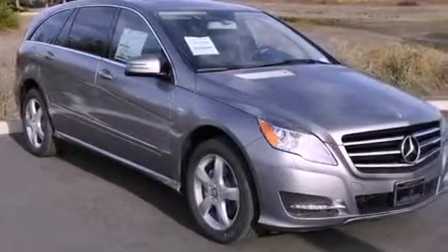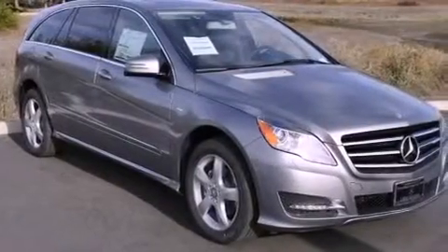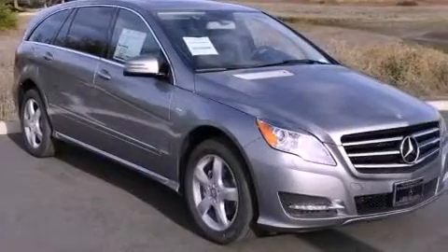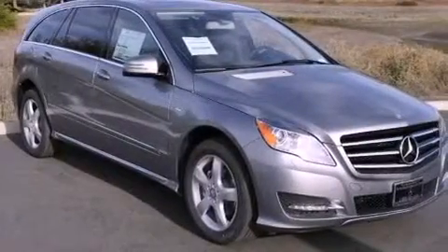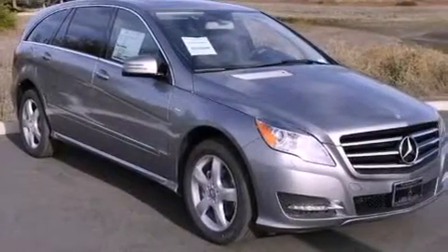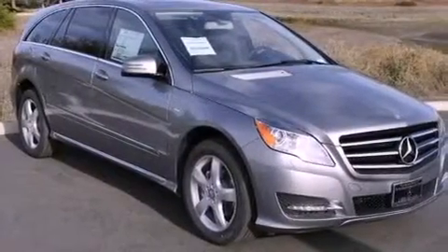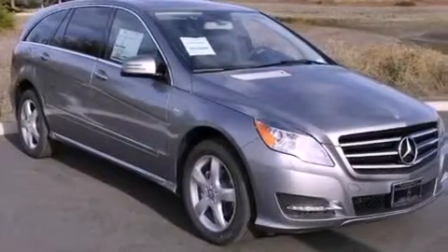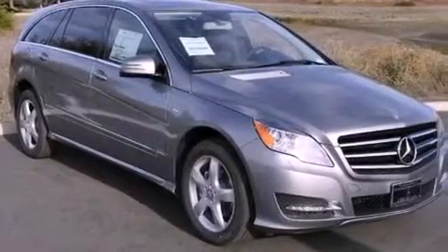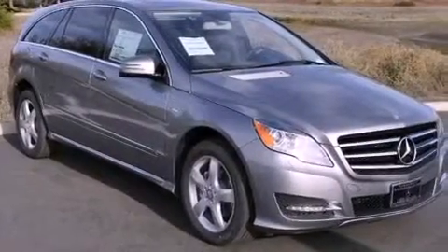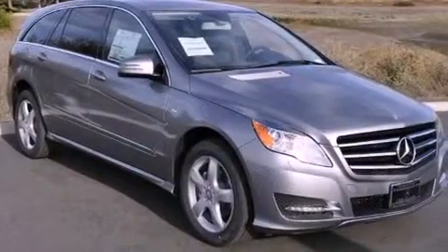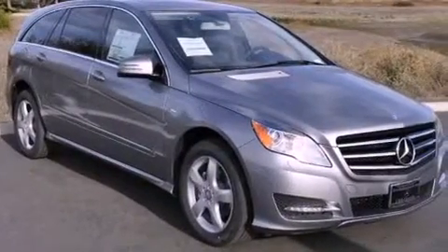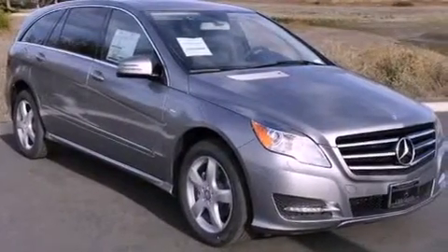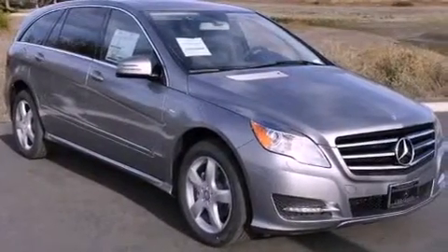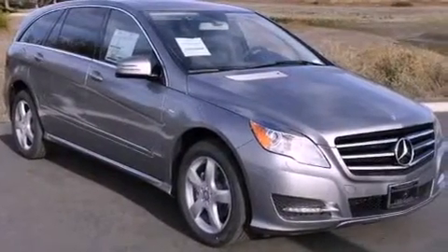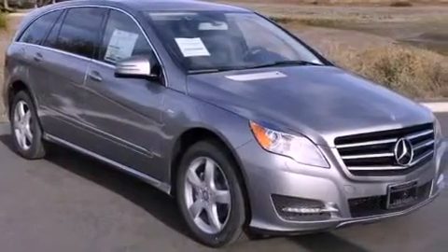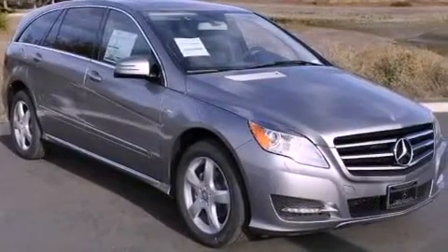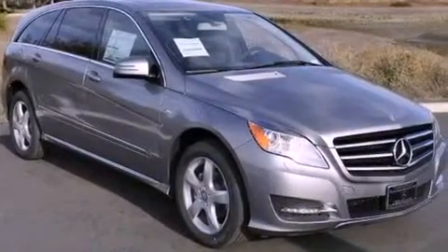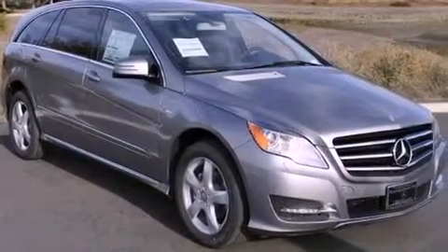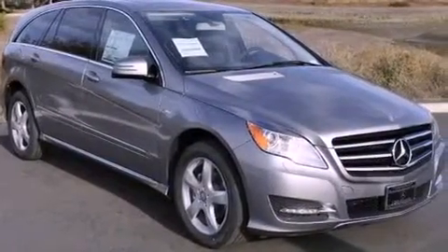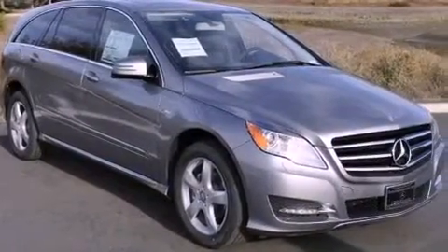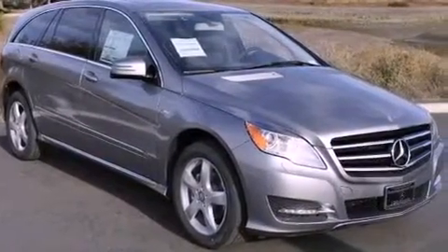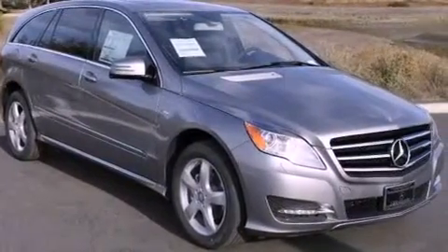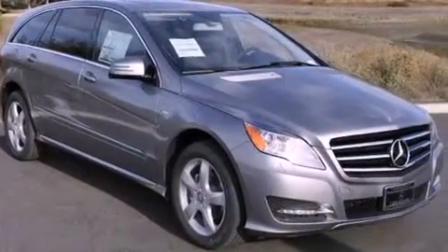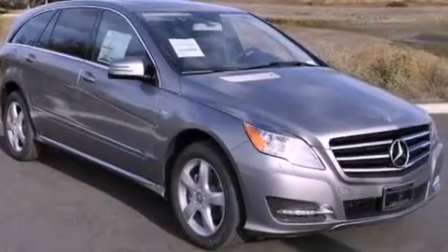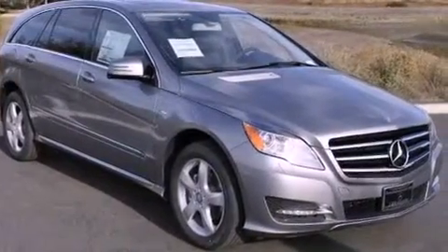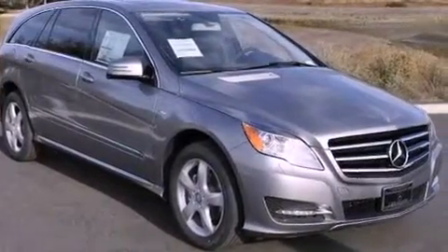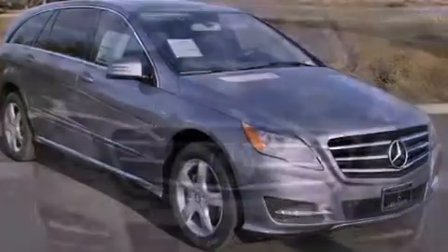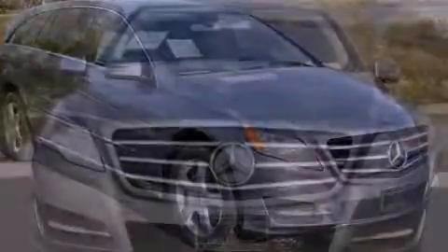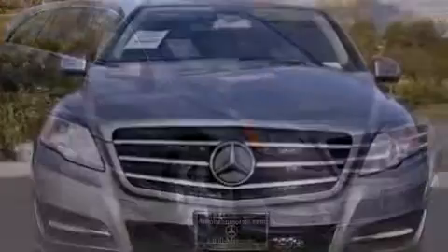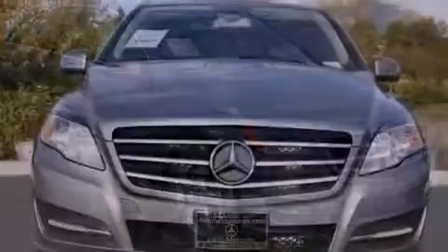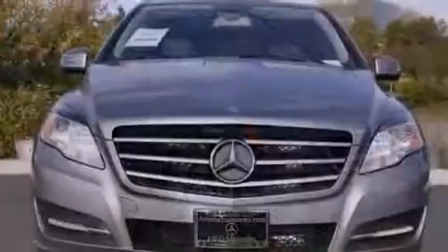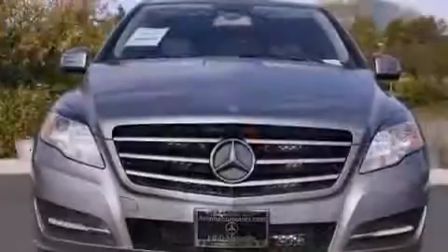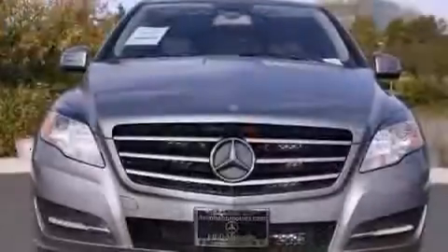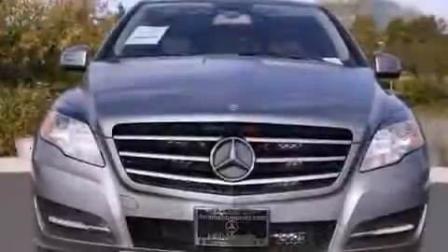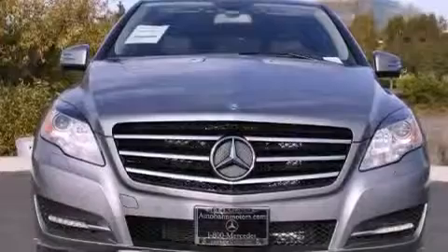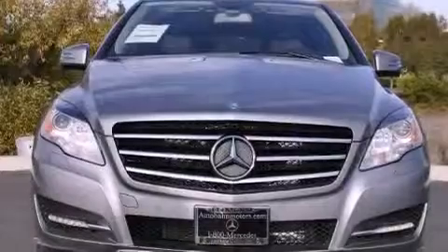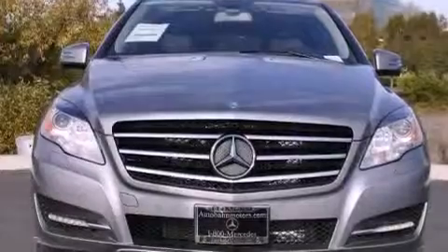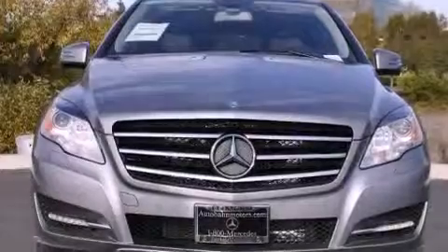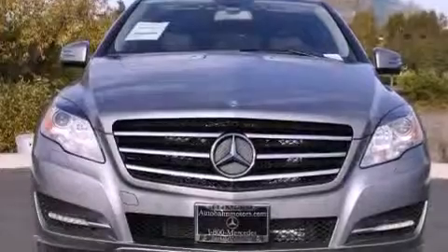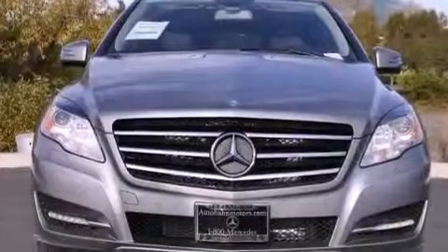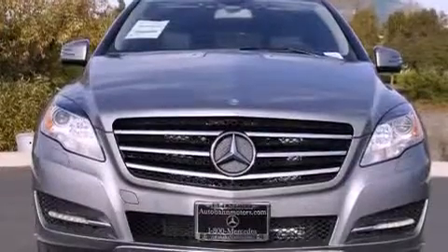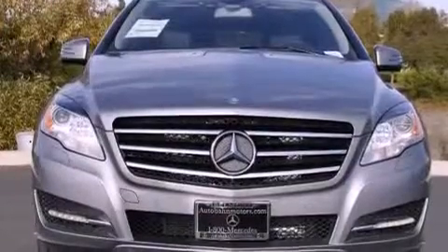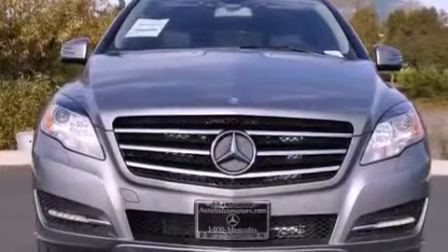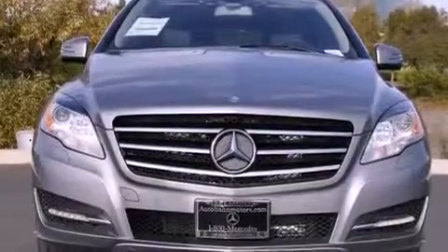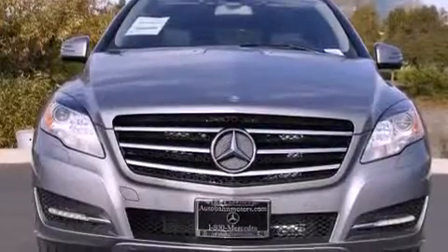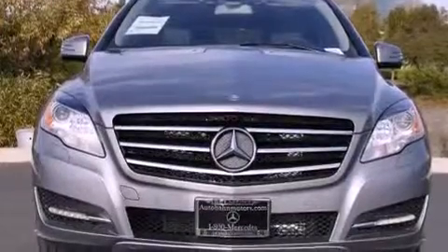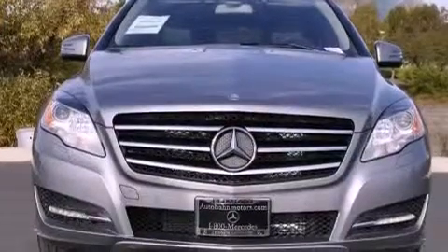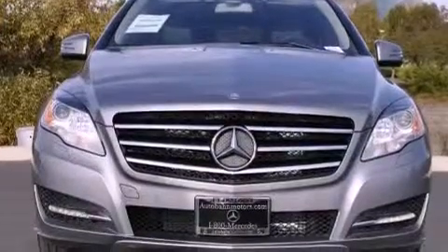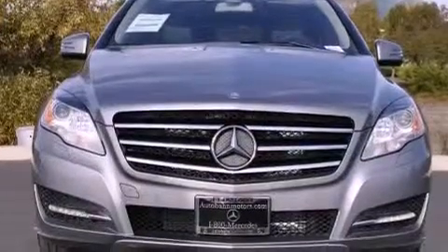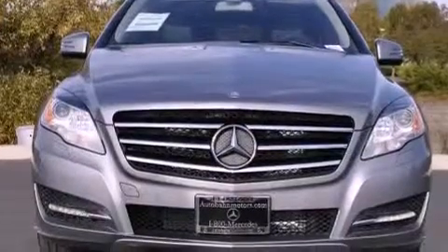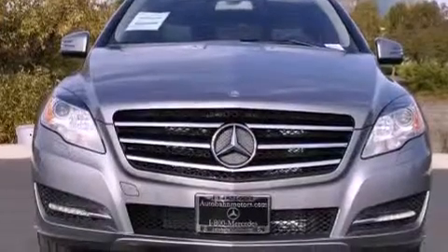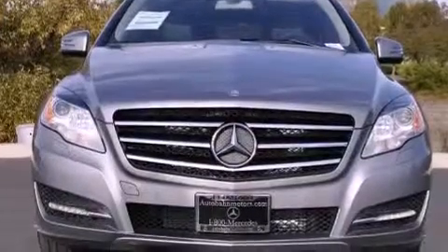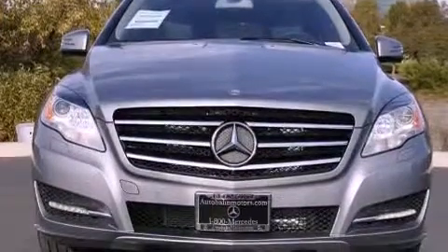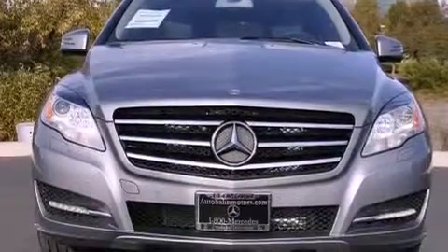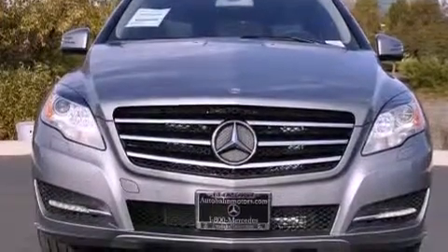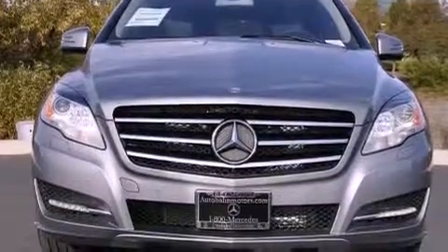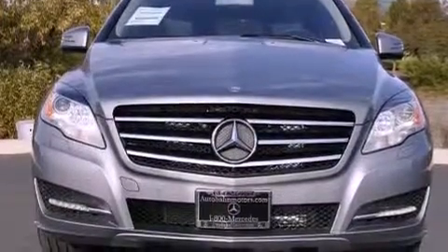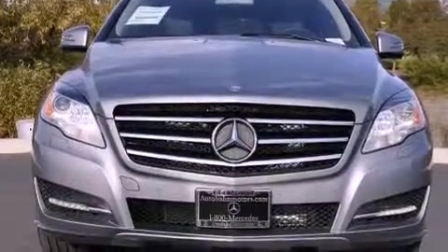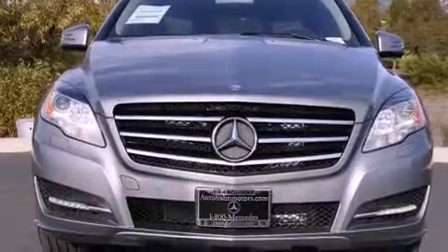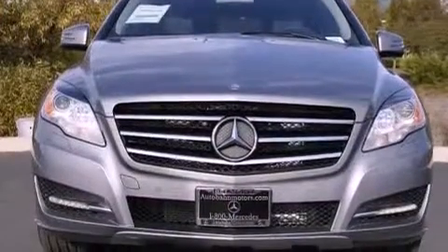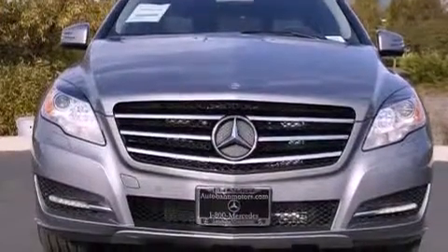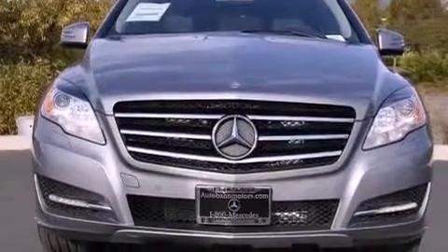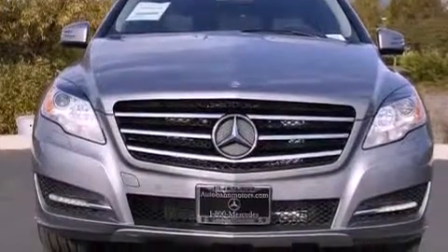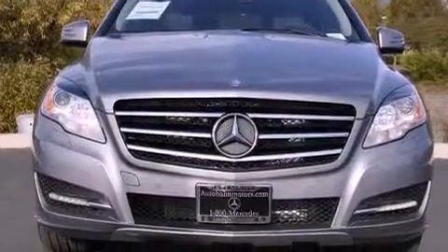Additional features include rear fog lamps, traction control, dual power seats, and a power rear liftgate that can open and close at the push of a button.